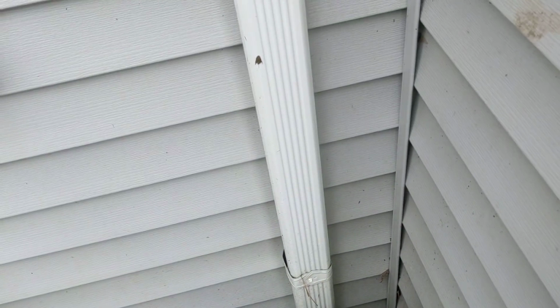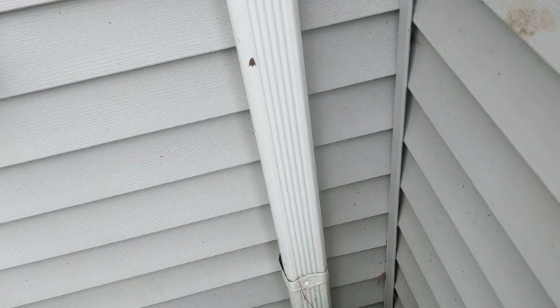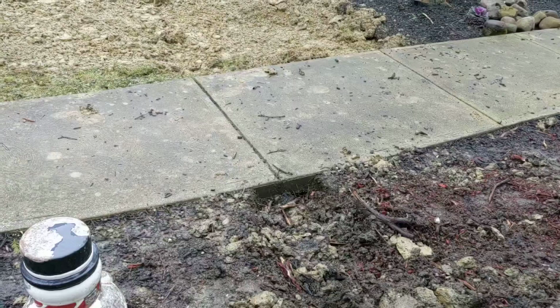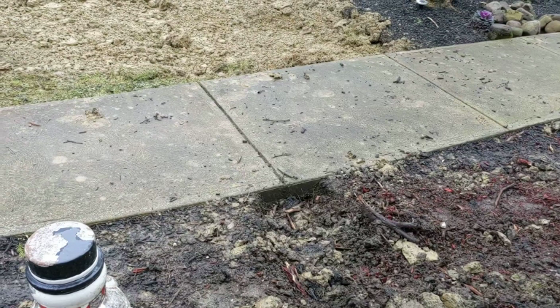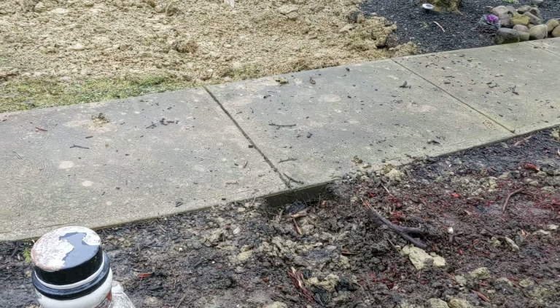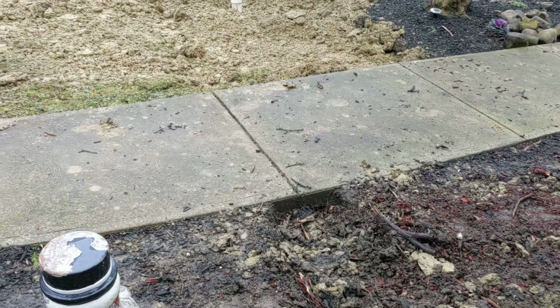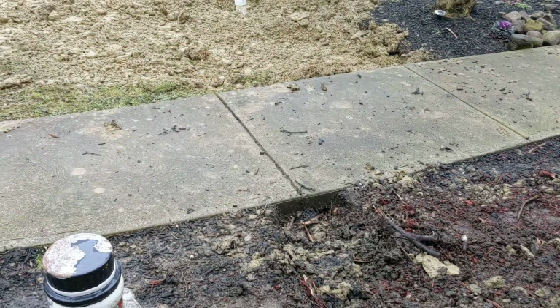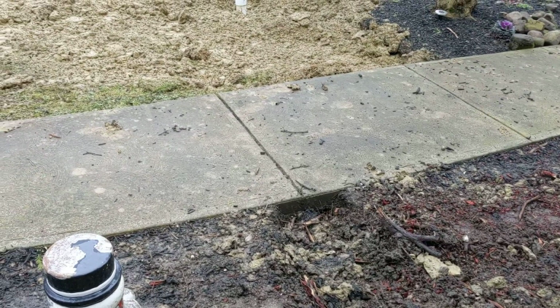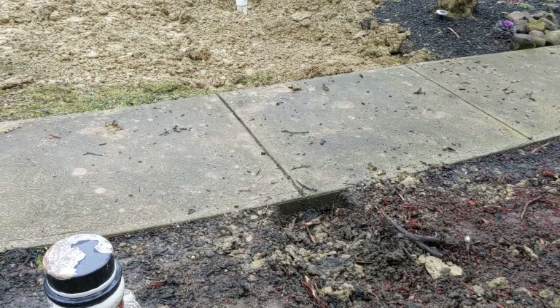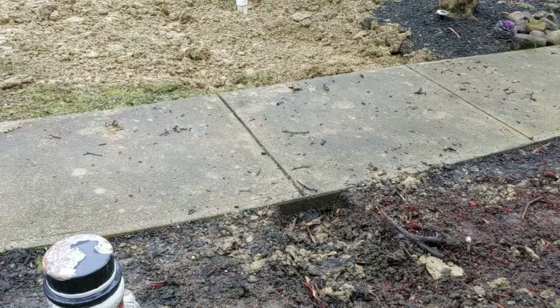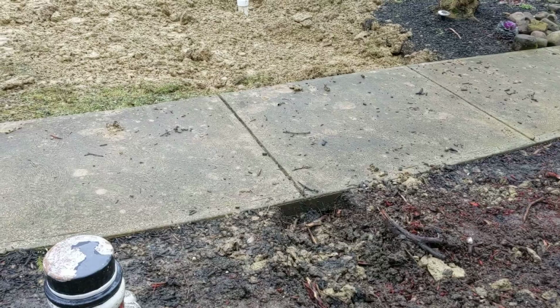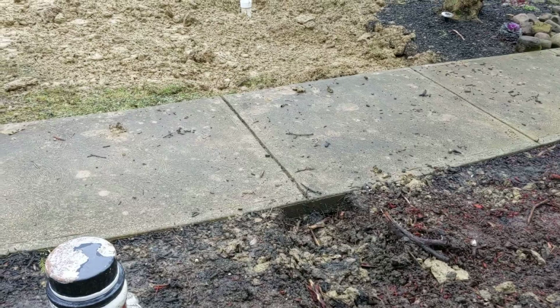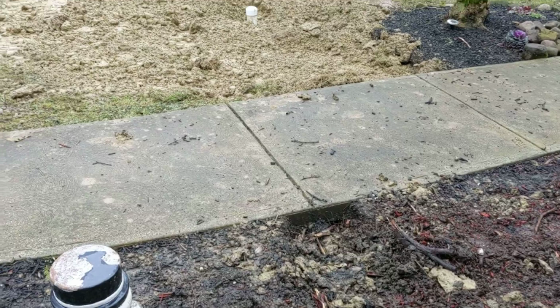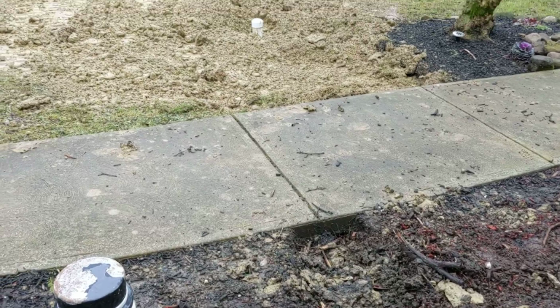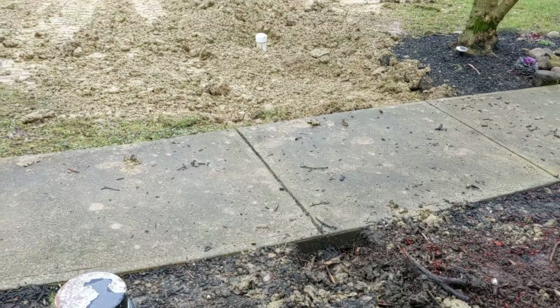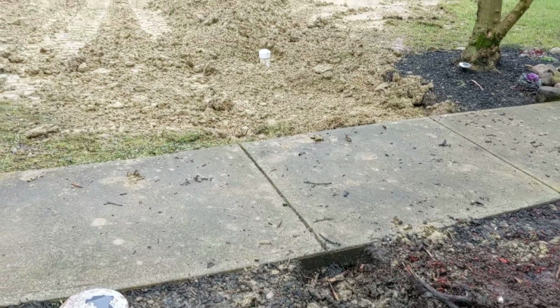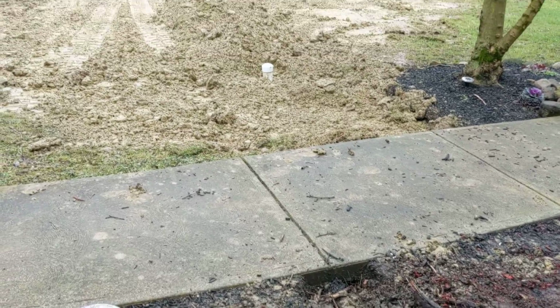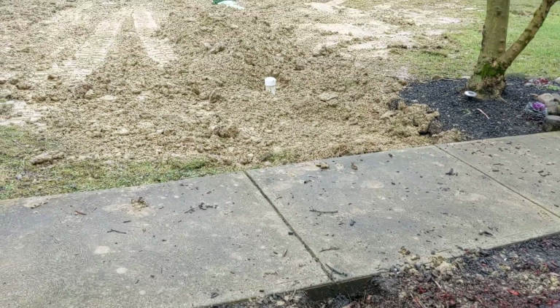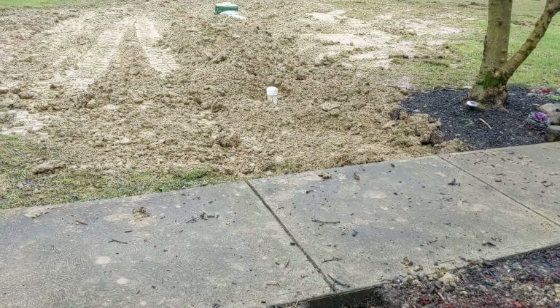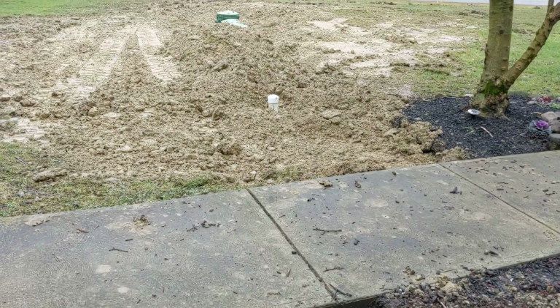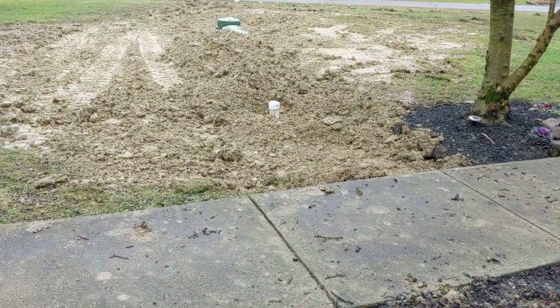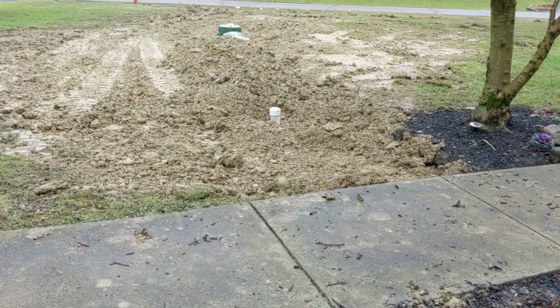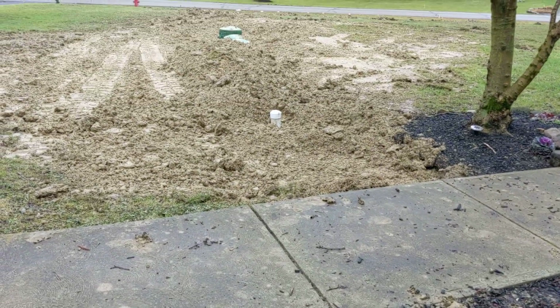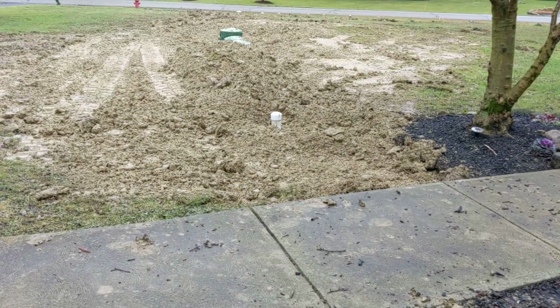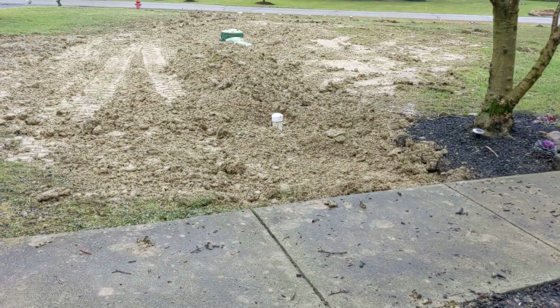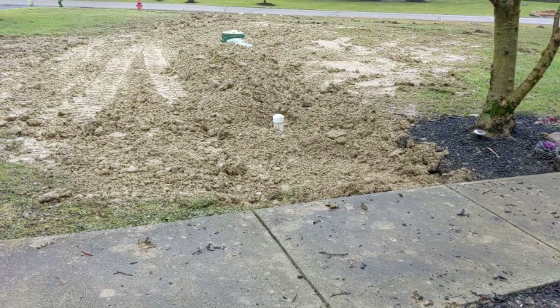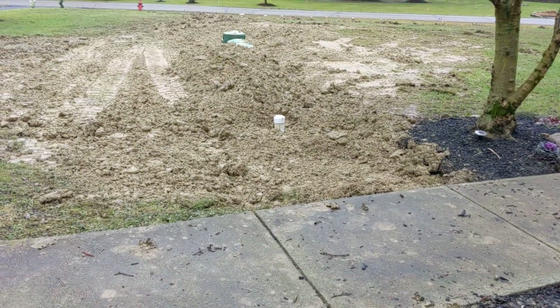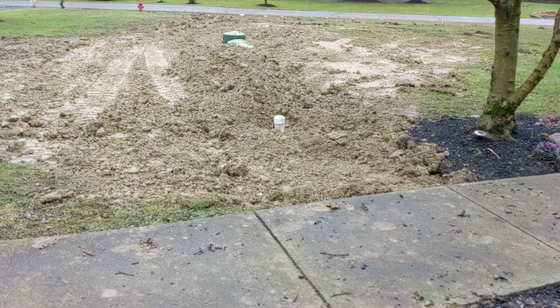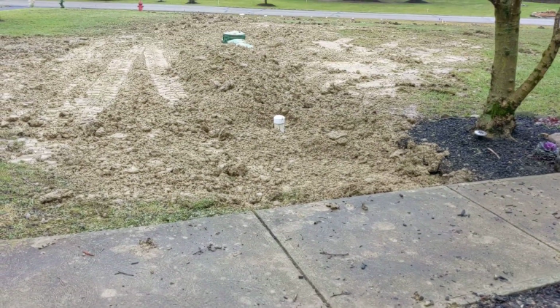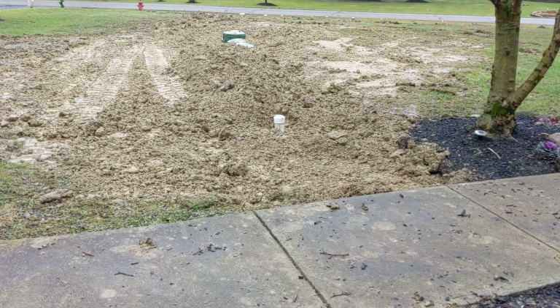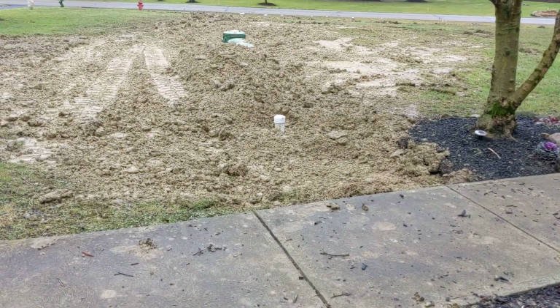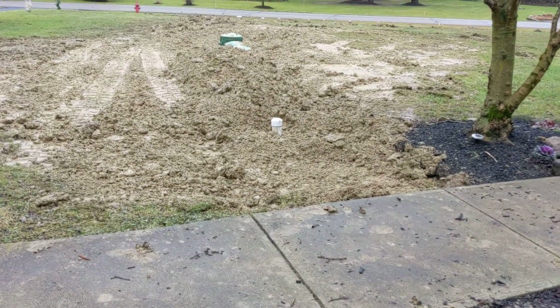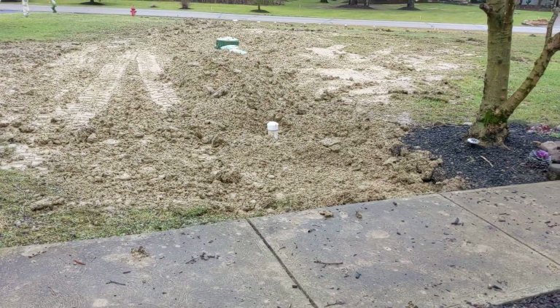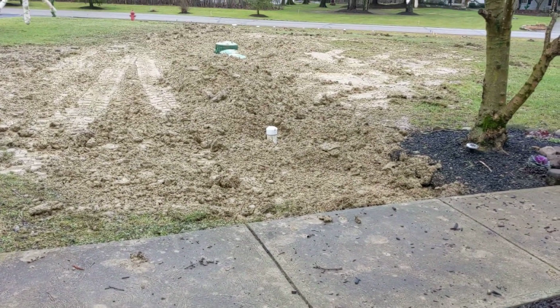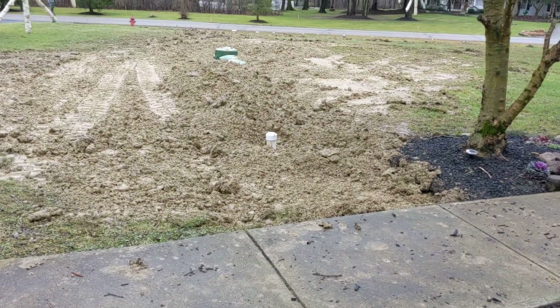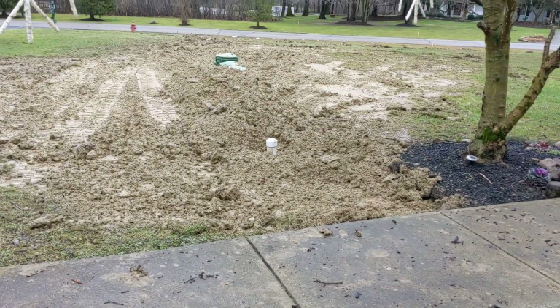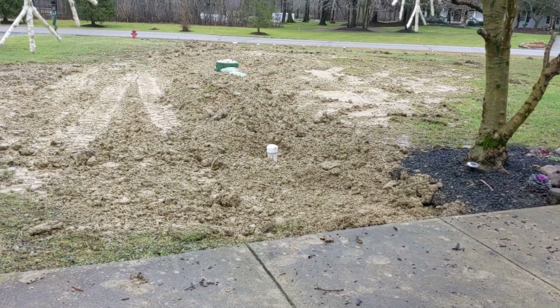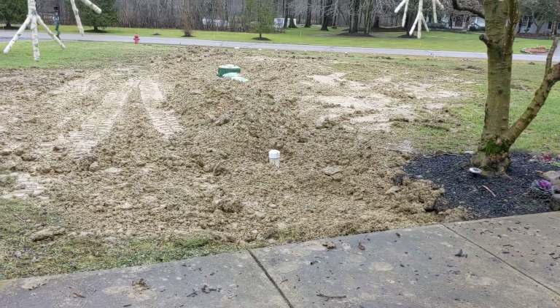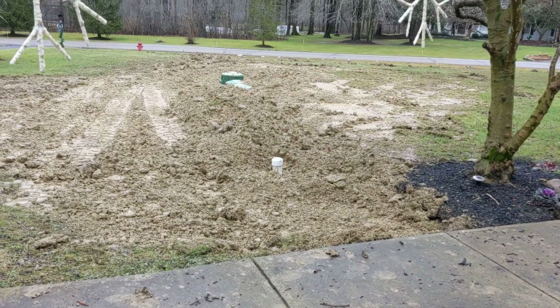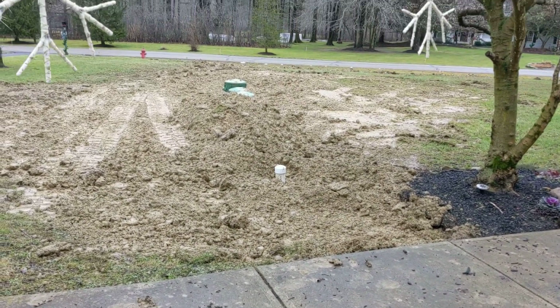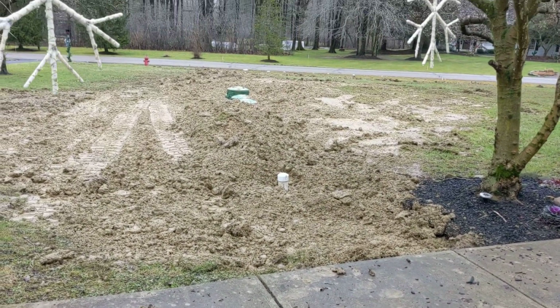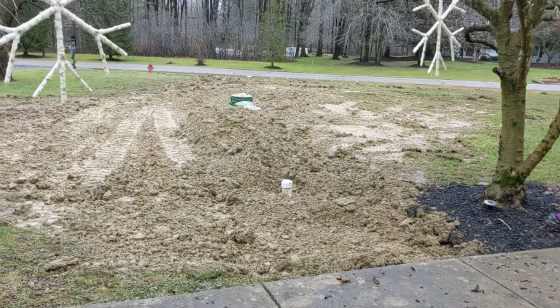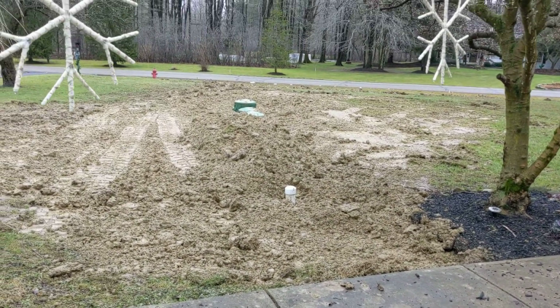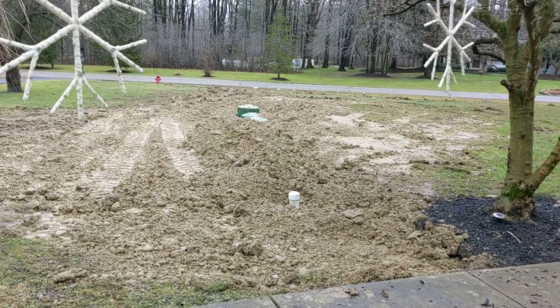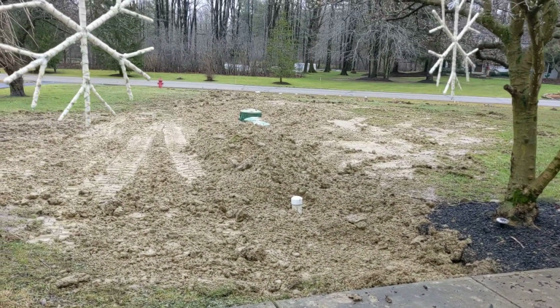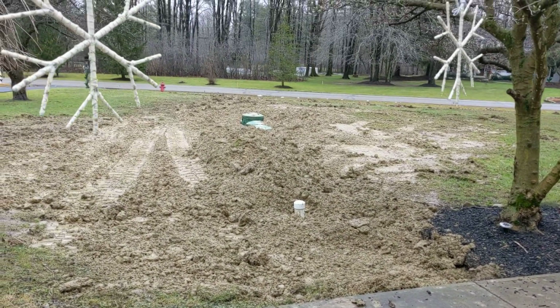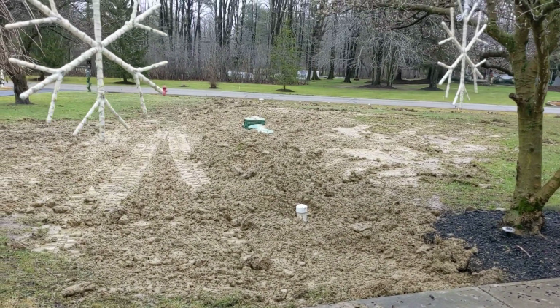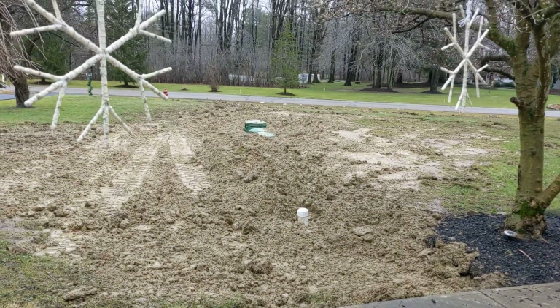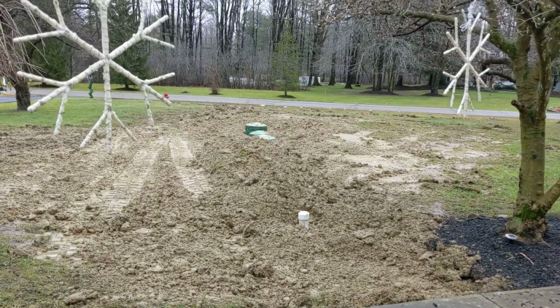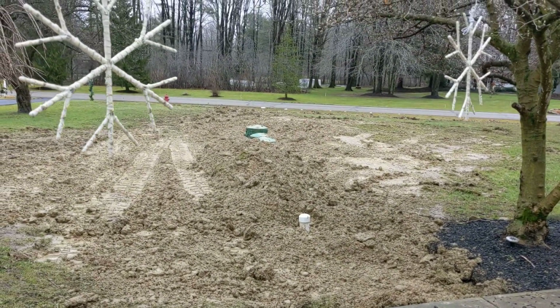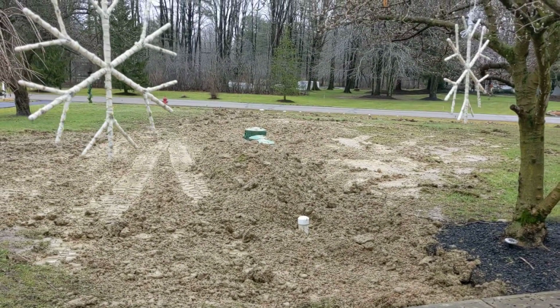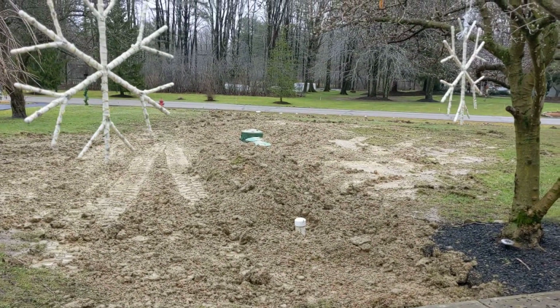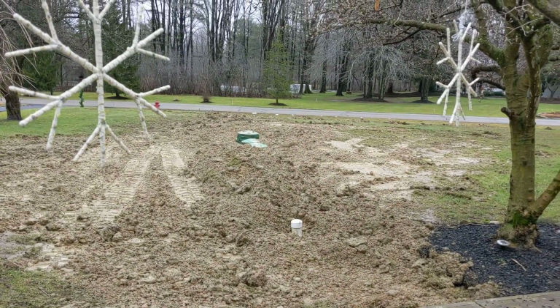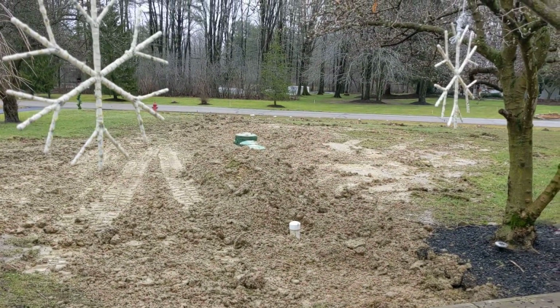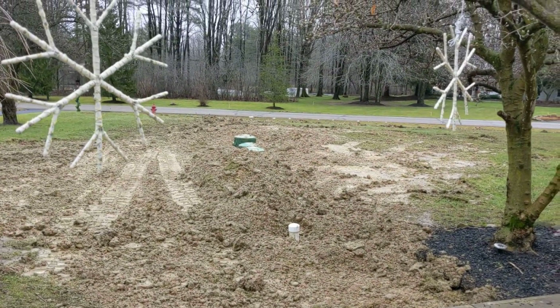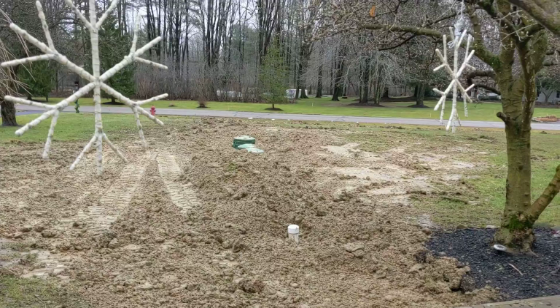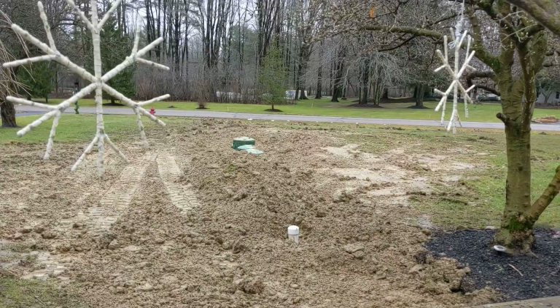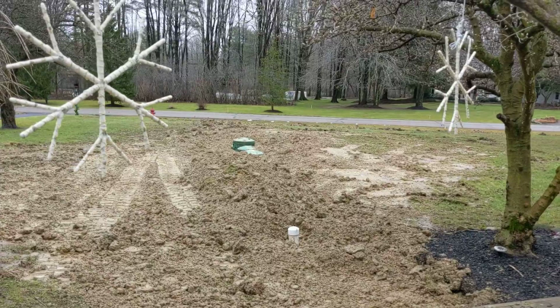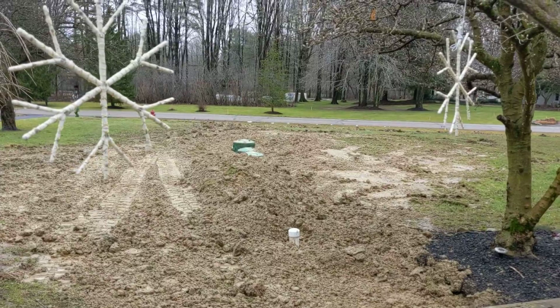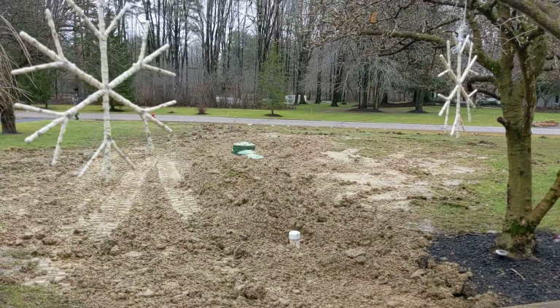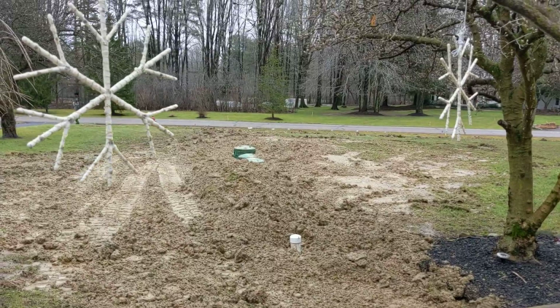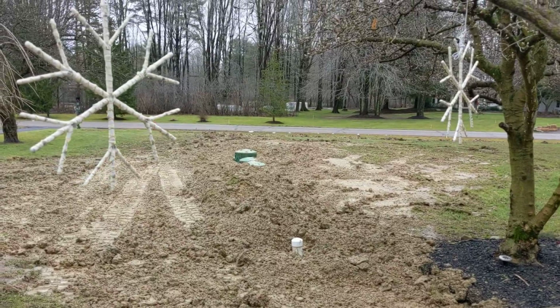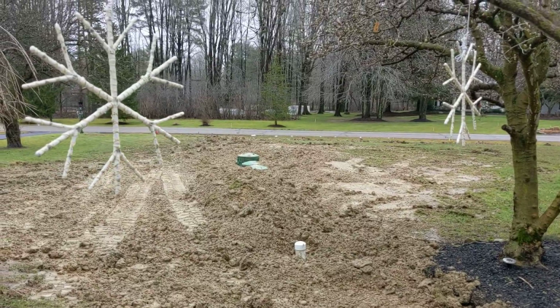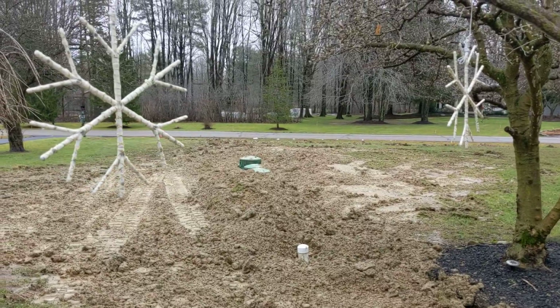There is a septic tank right here from the street — you can see the street right there.